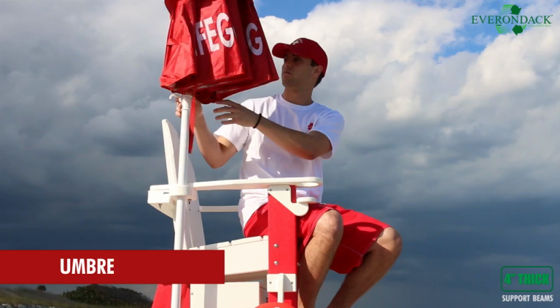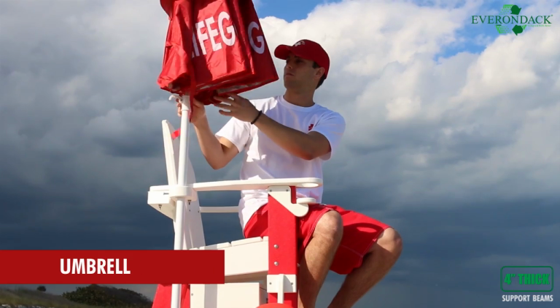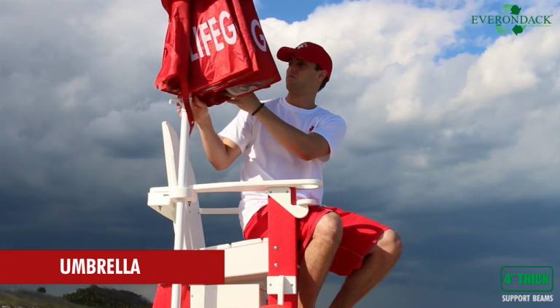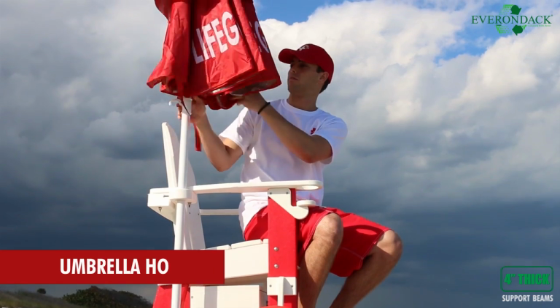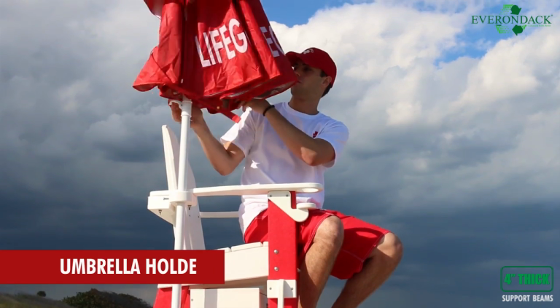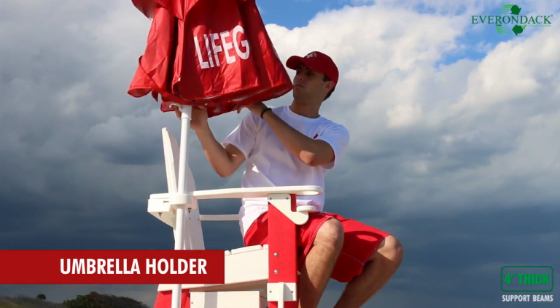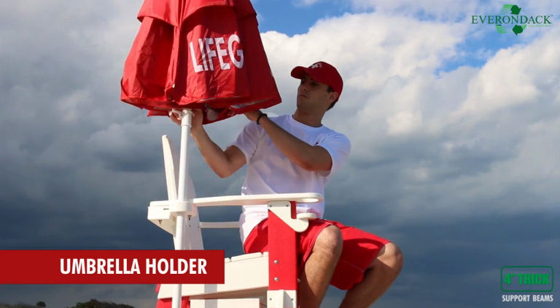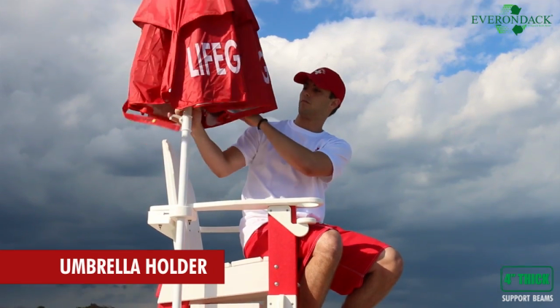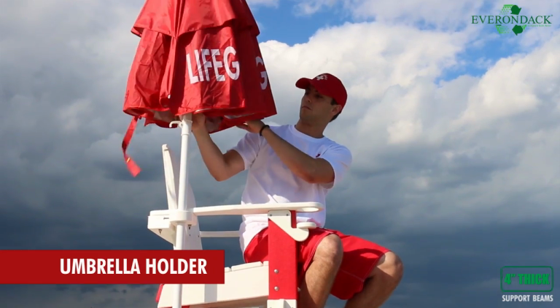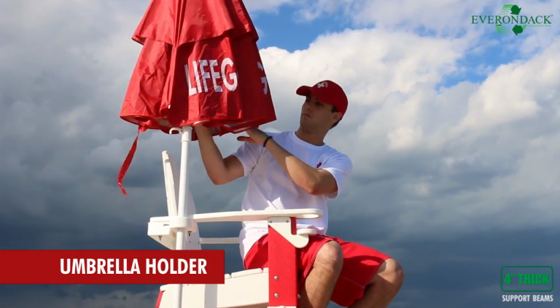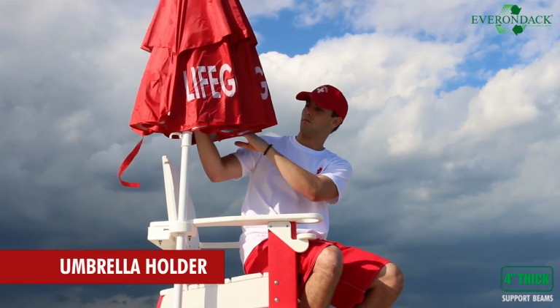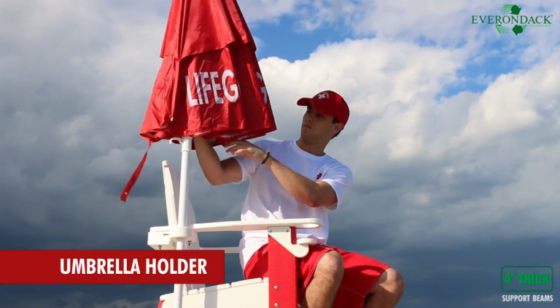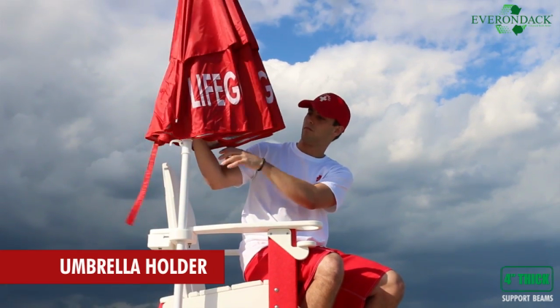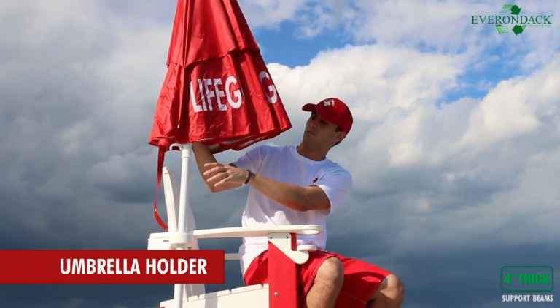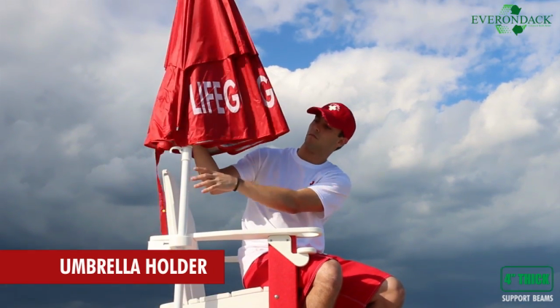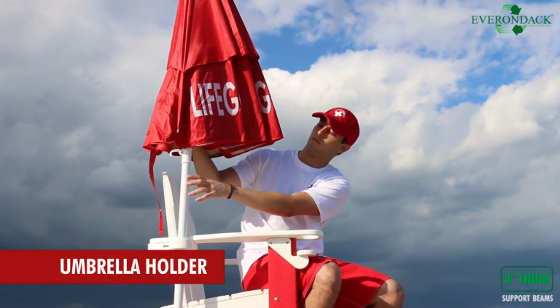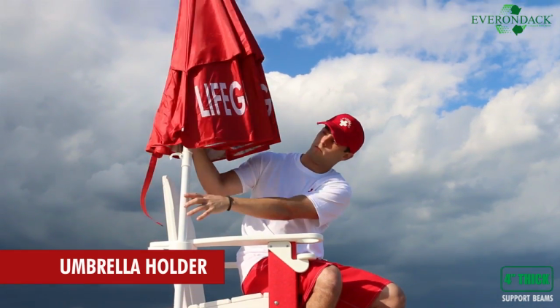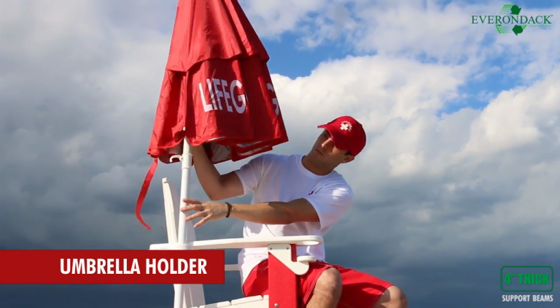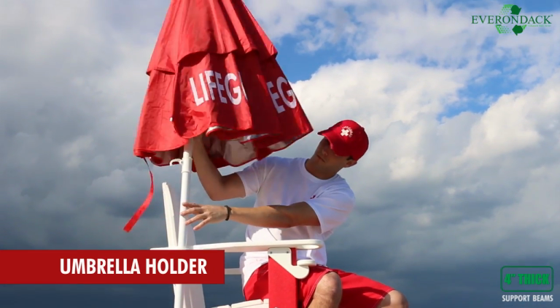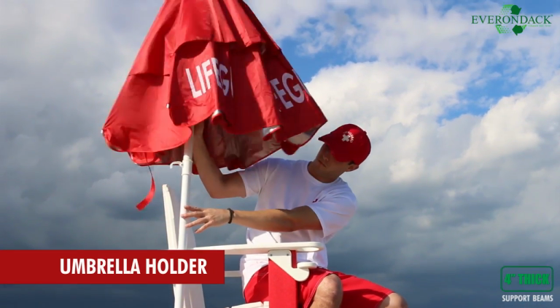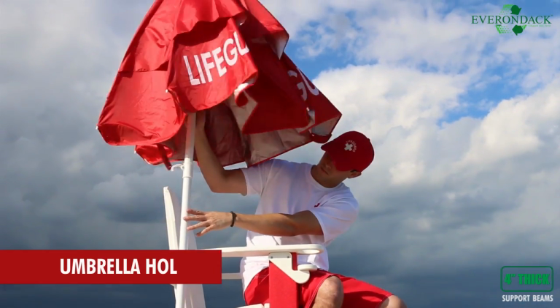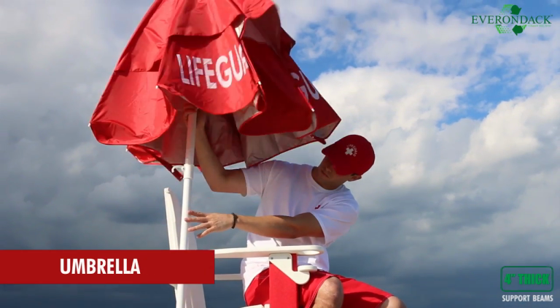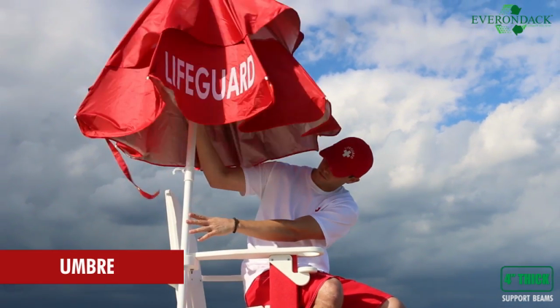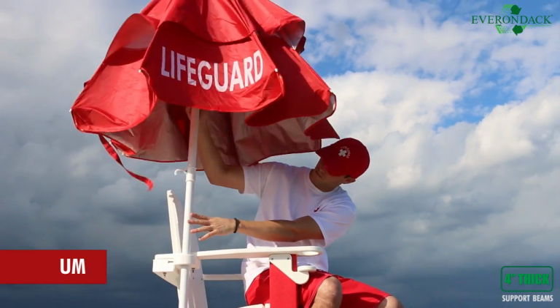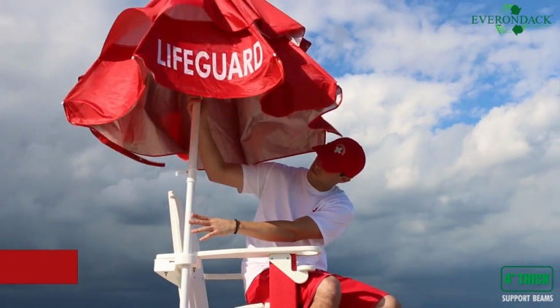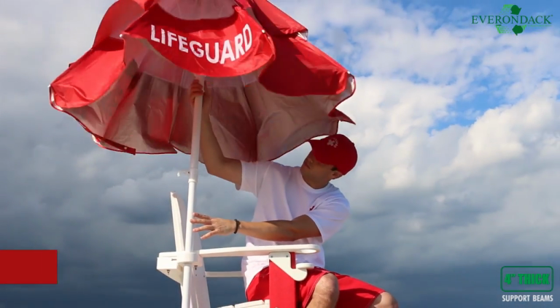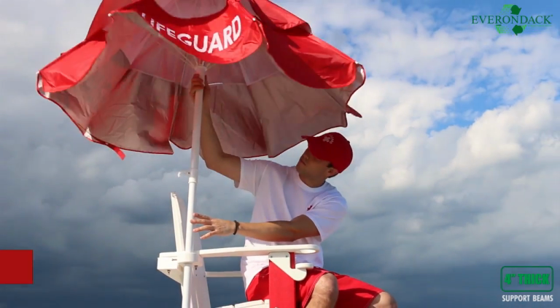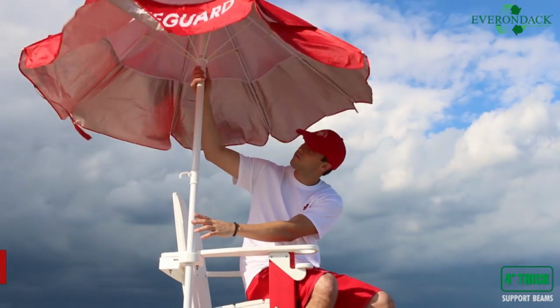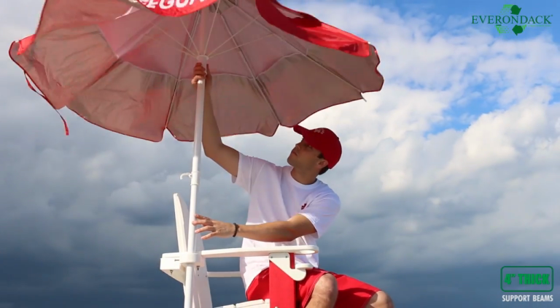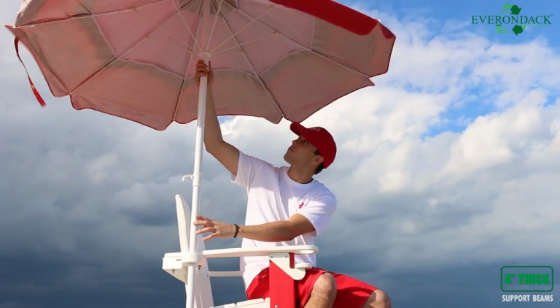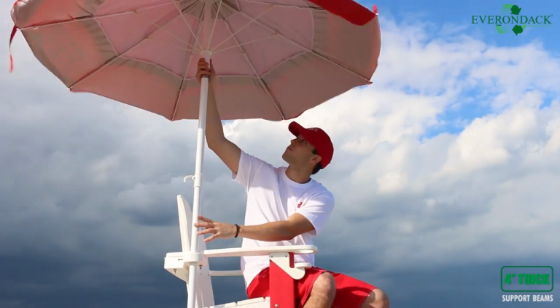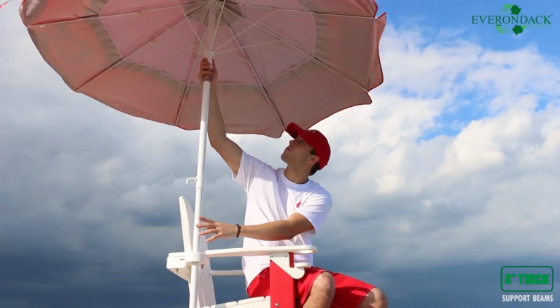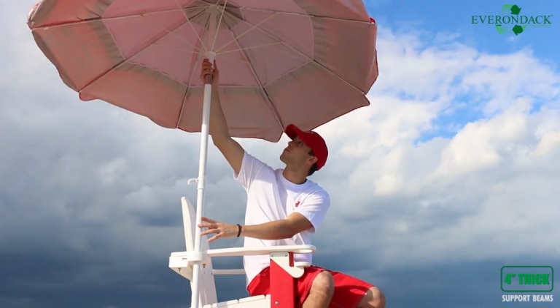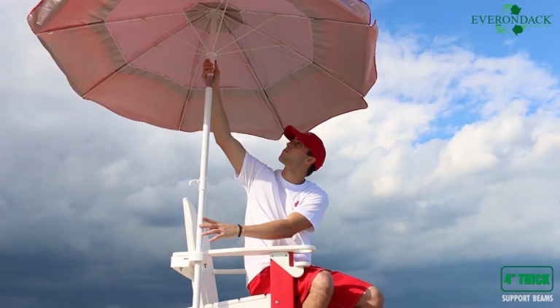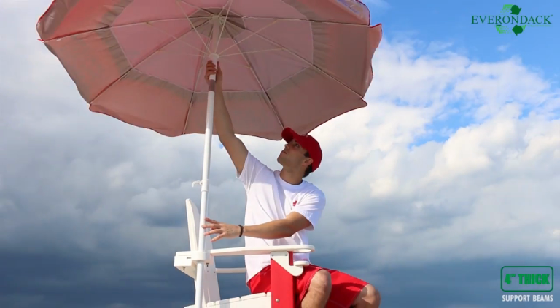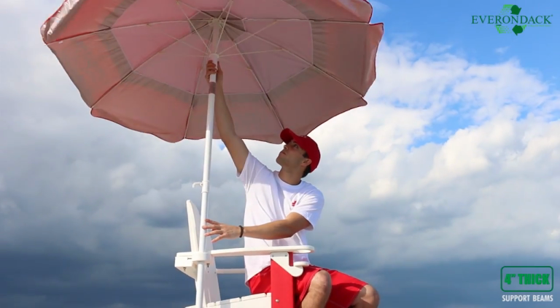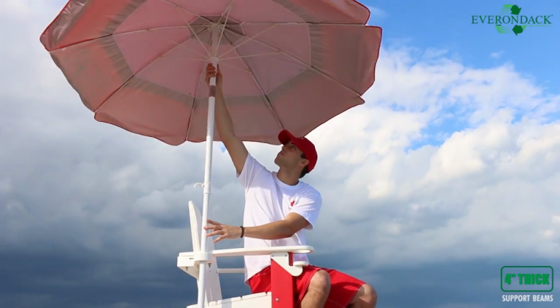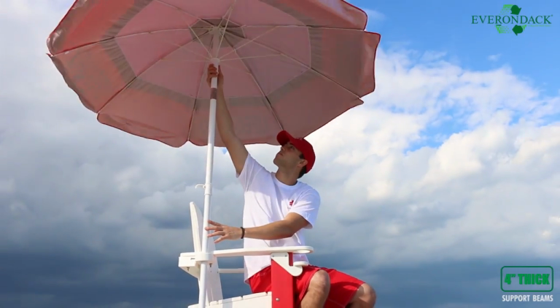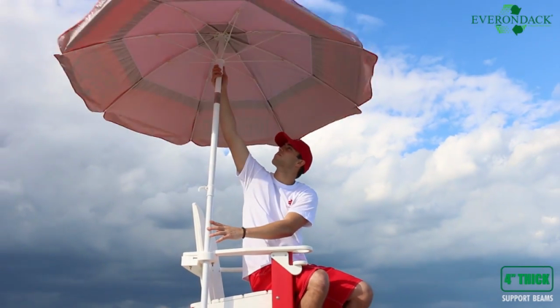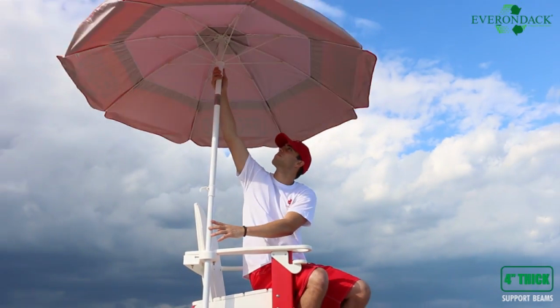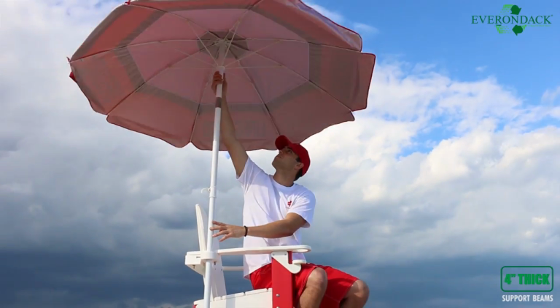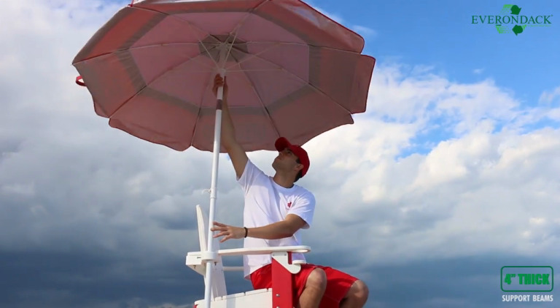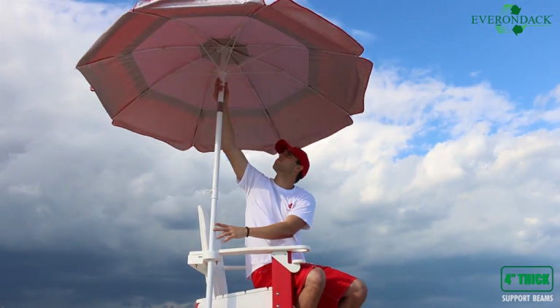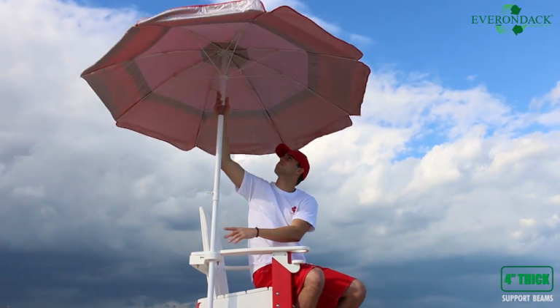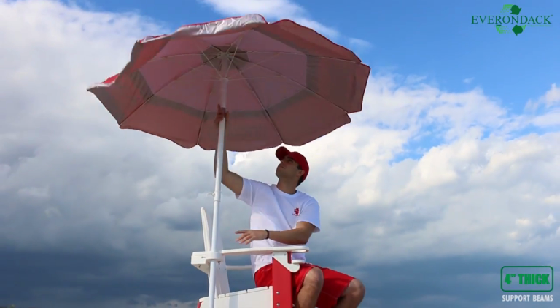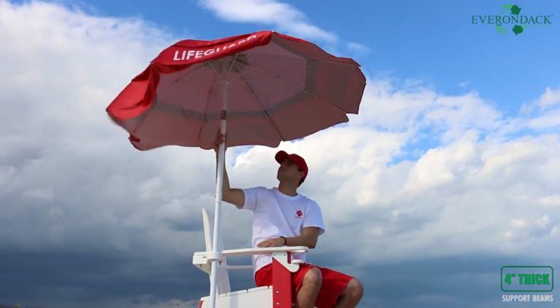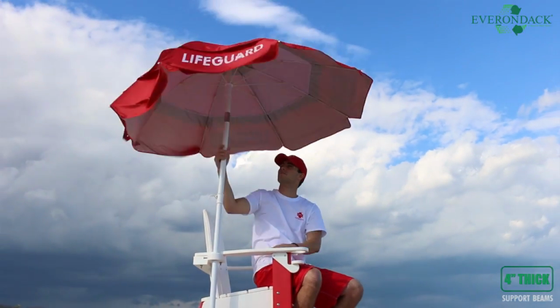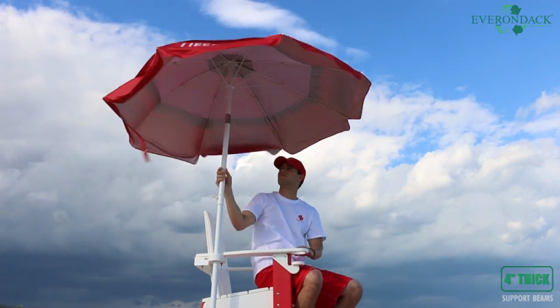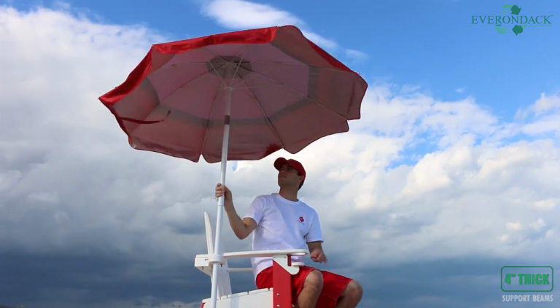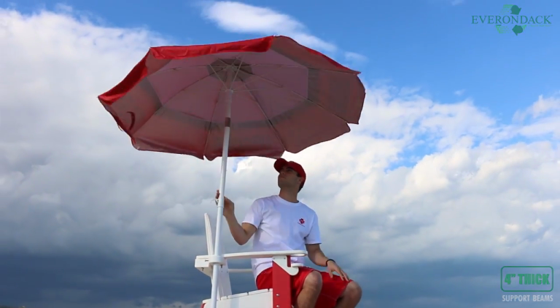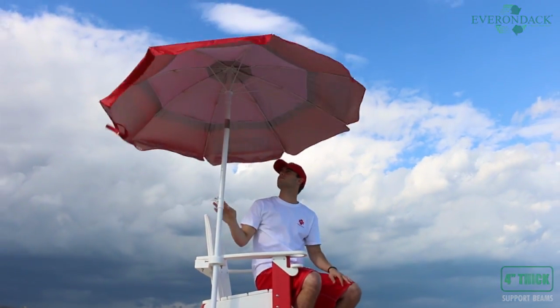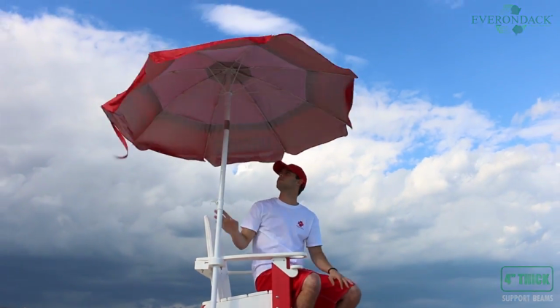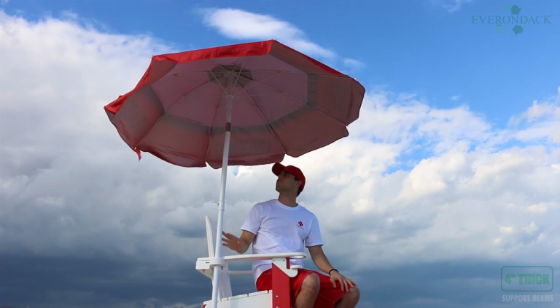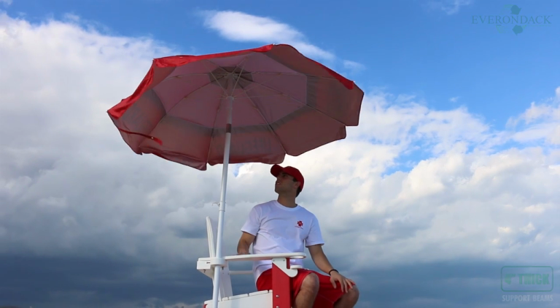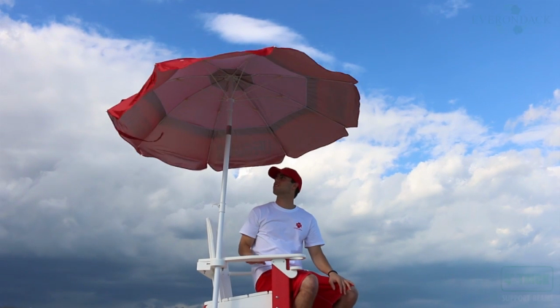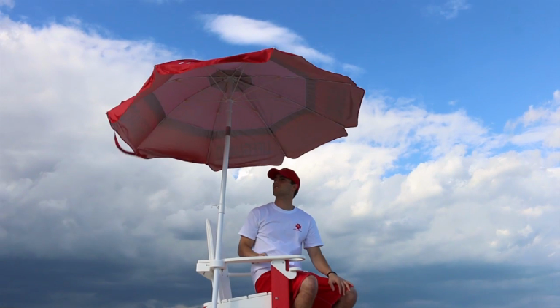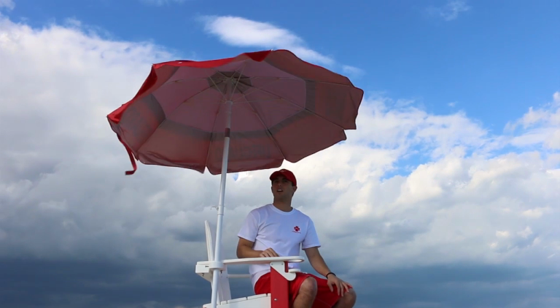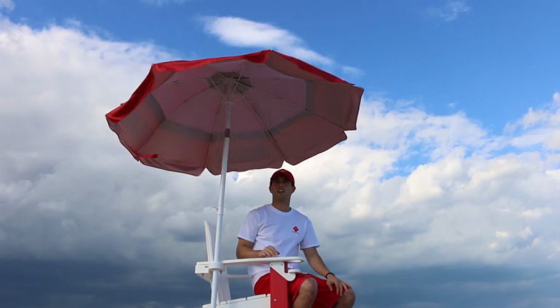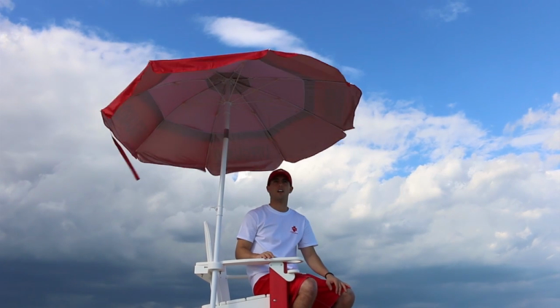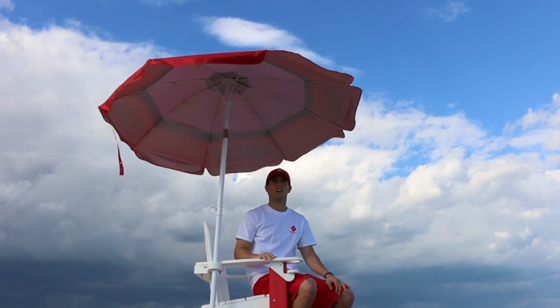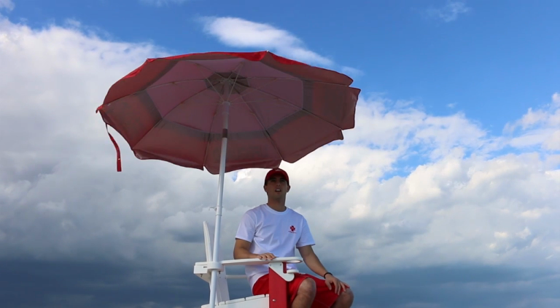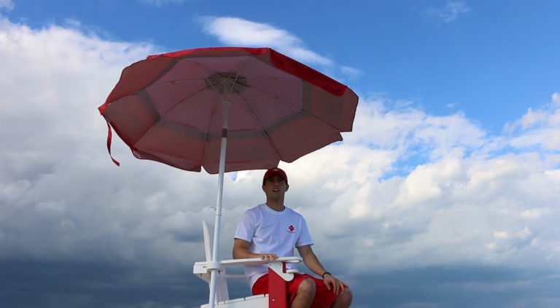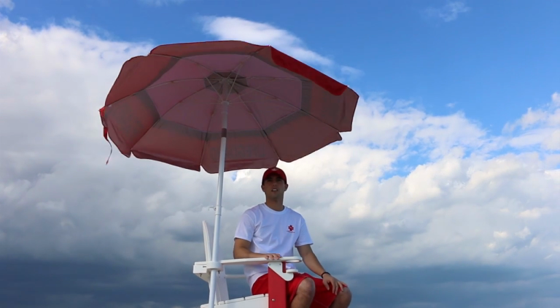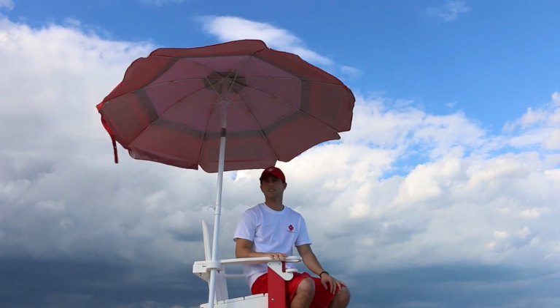The sun is the lifeguard's worst enemy, so grab an umbrella and place it in this chair's umbrella holder.